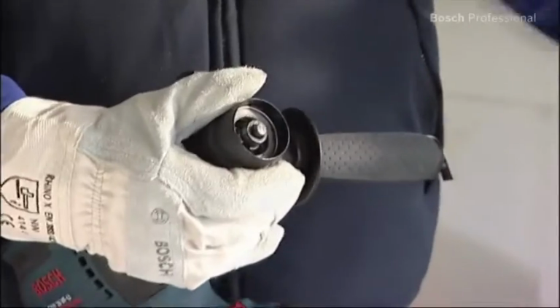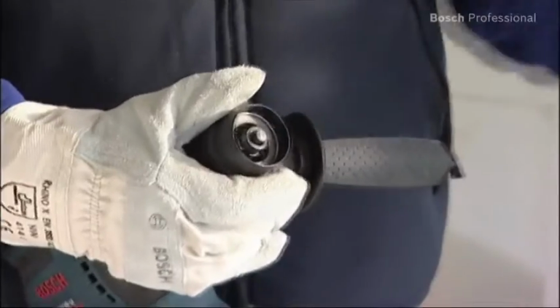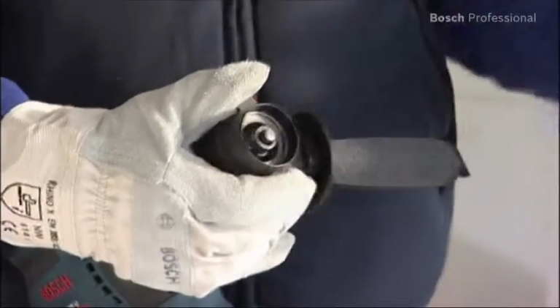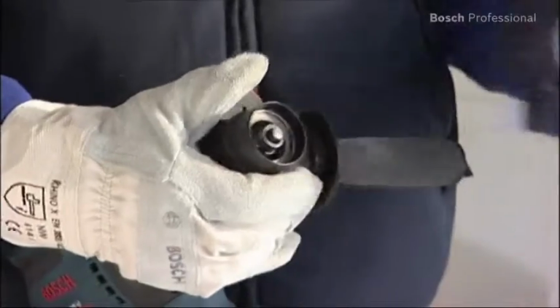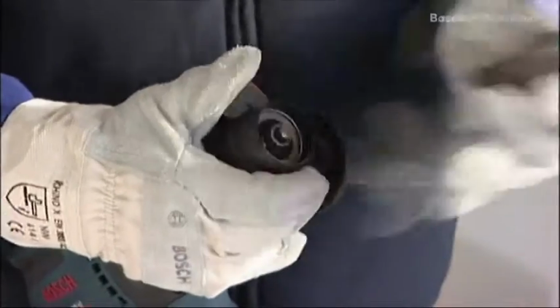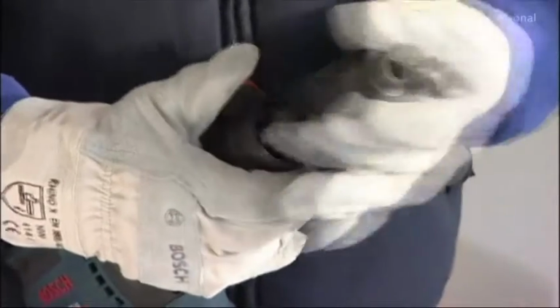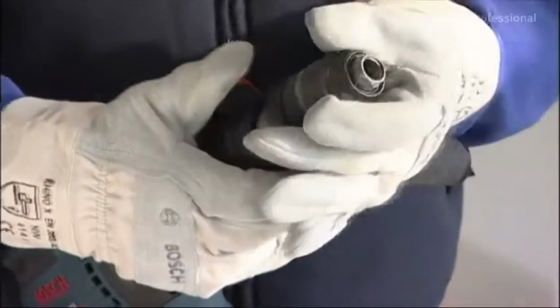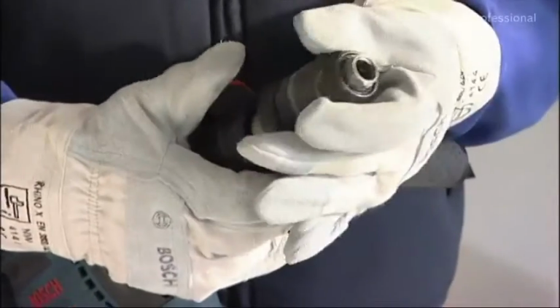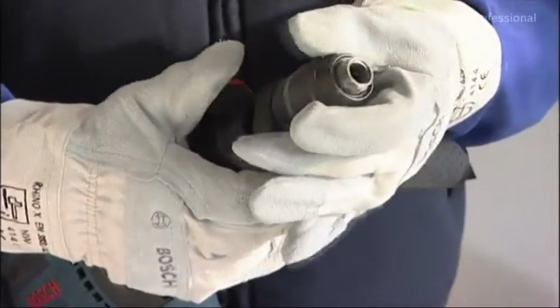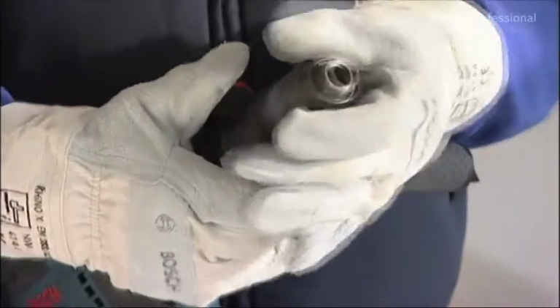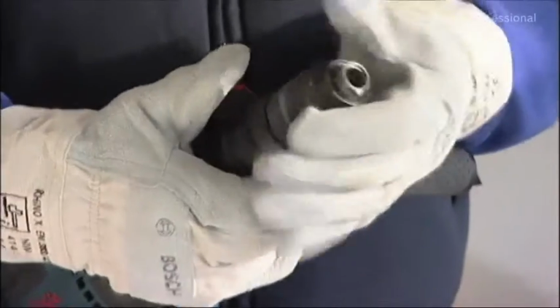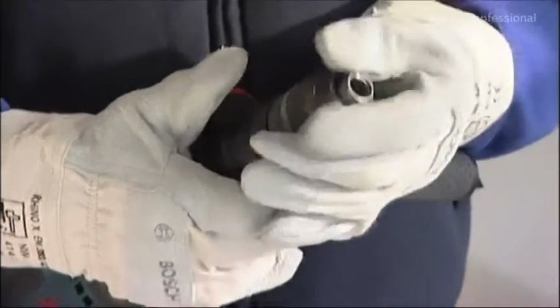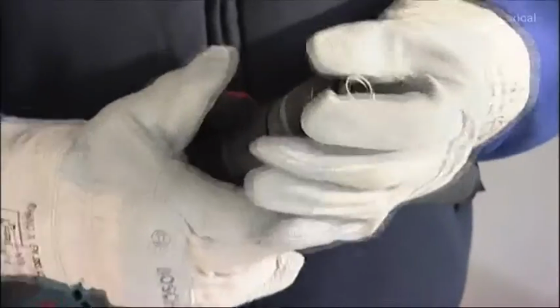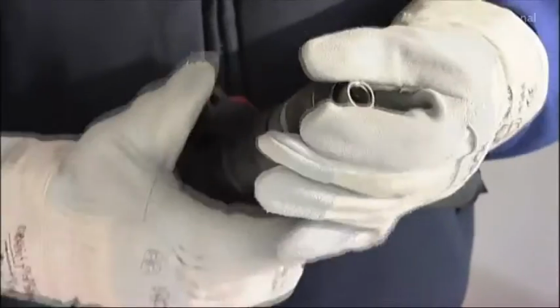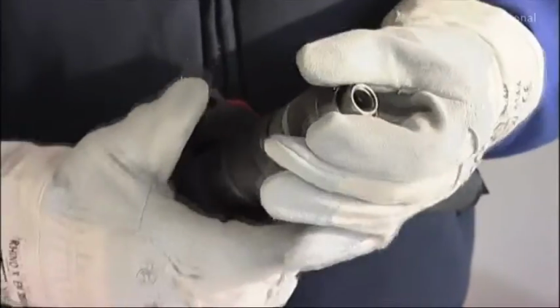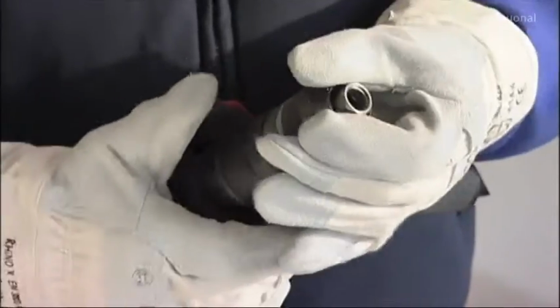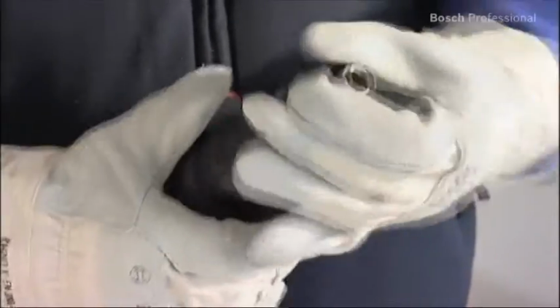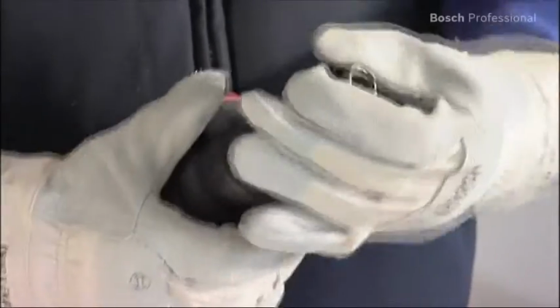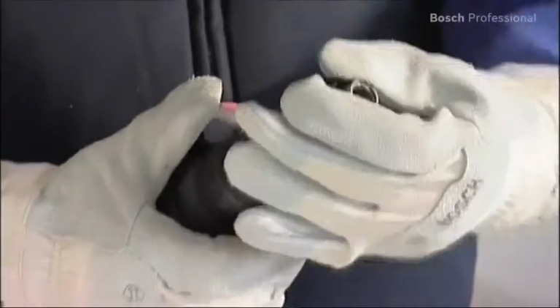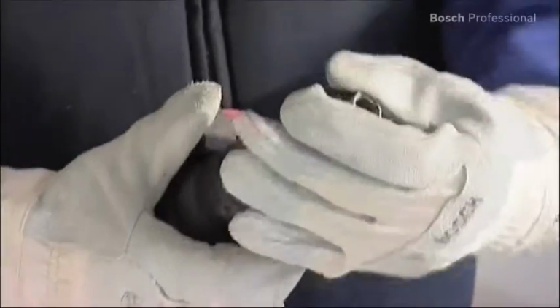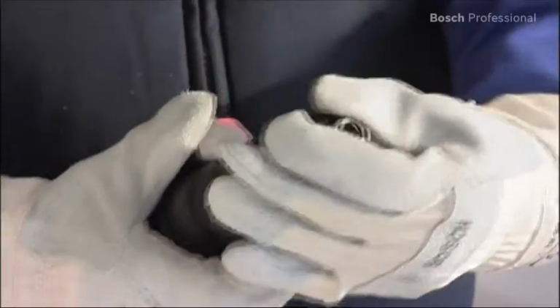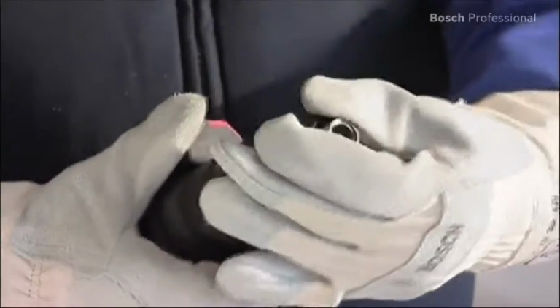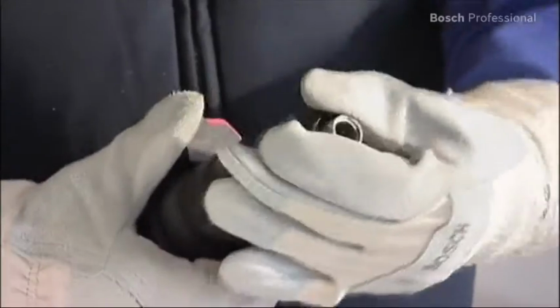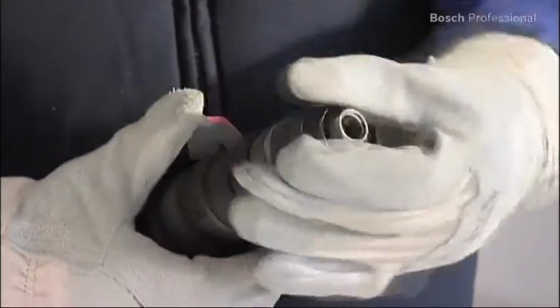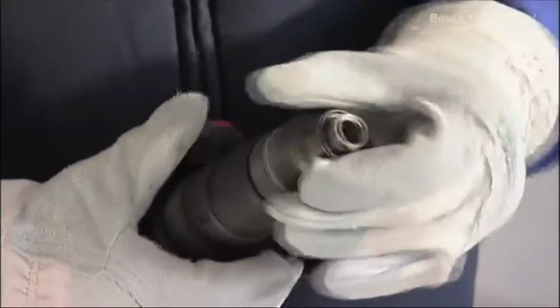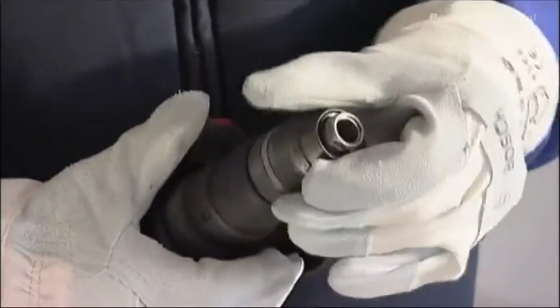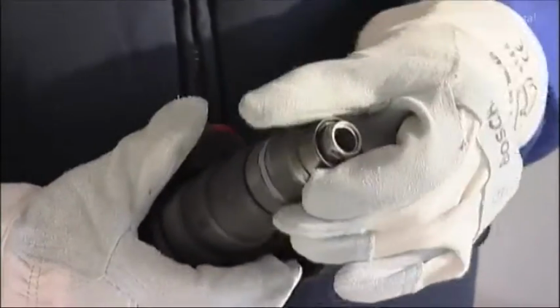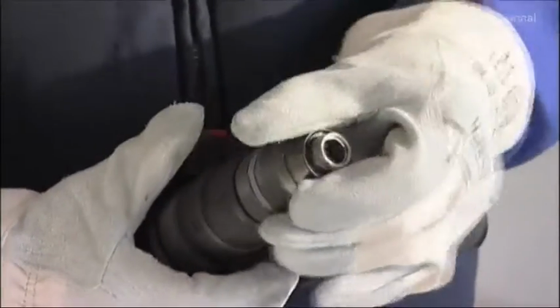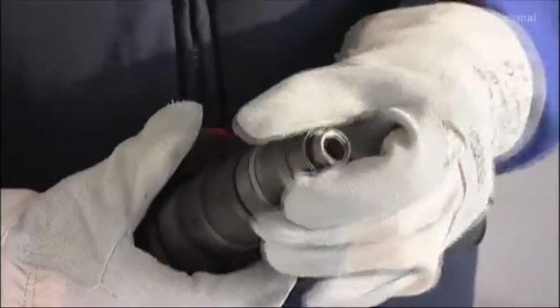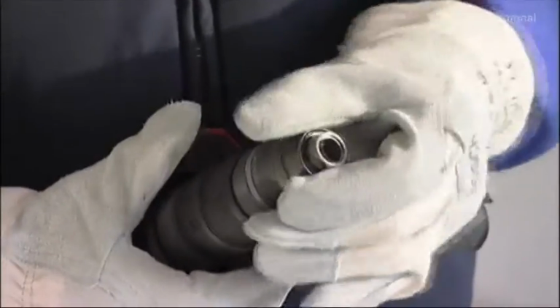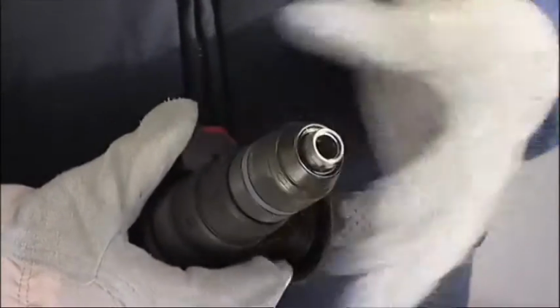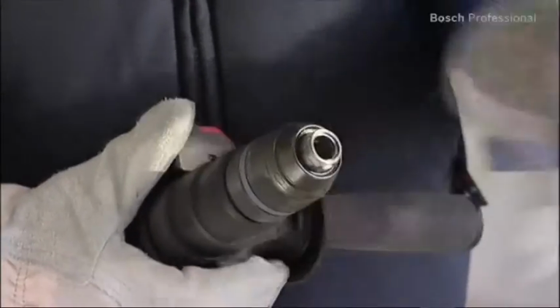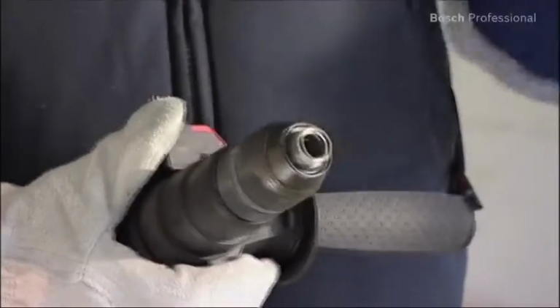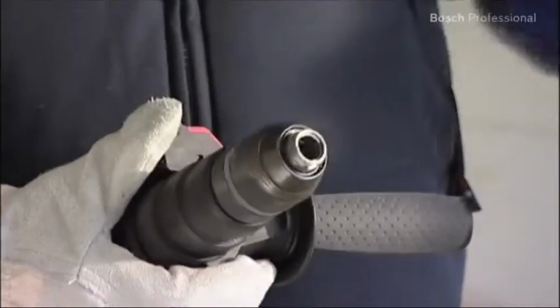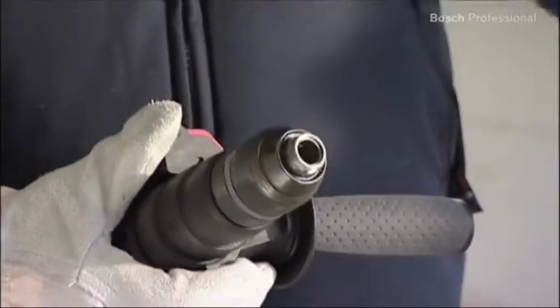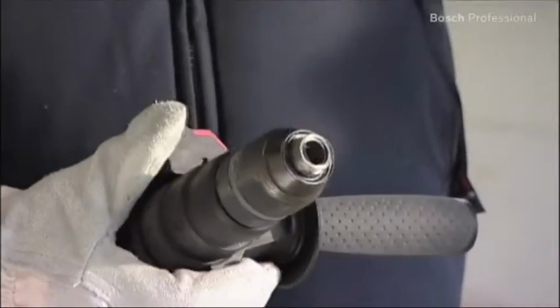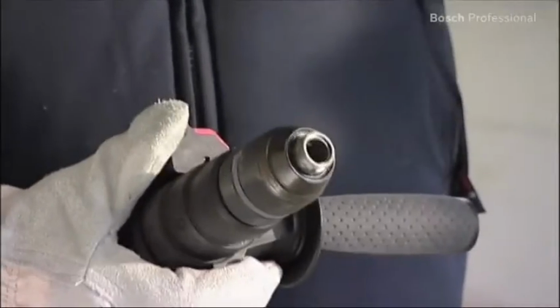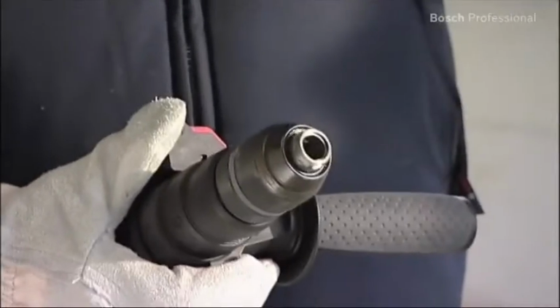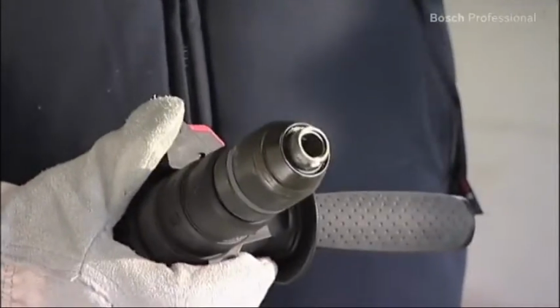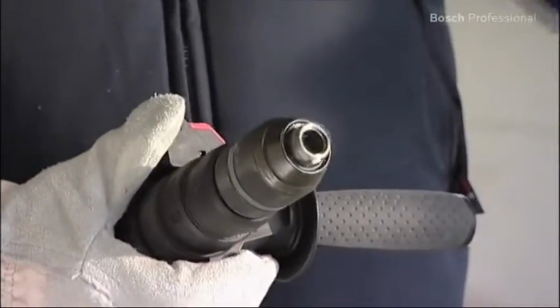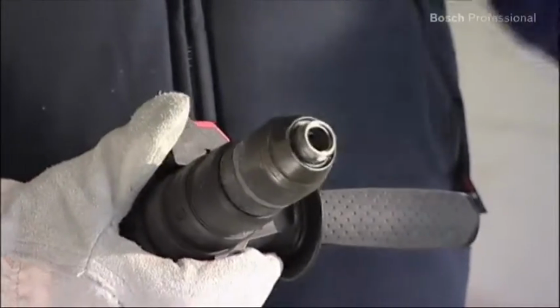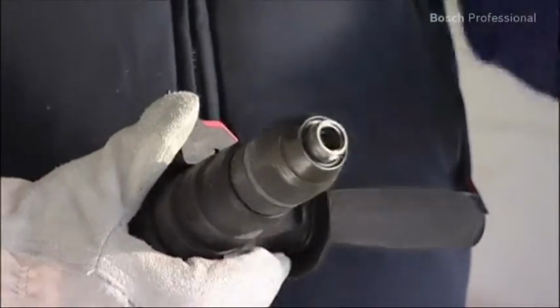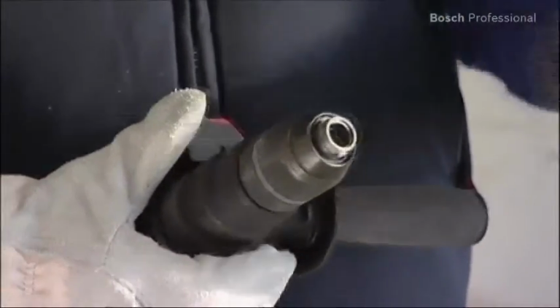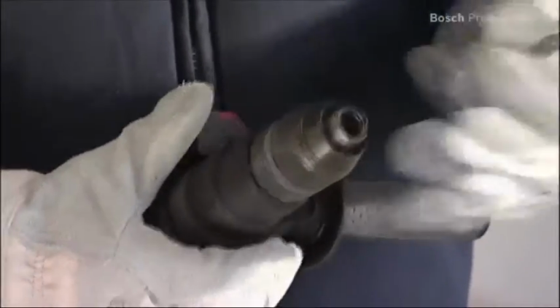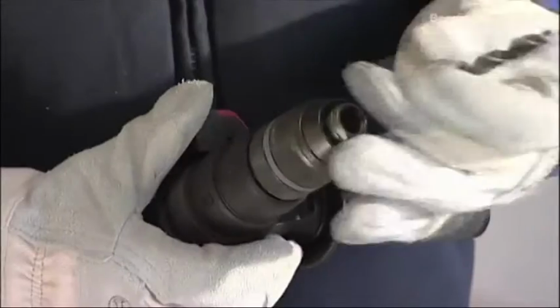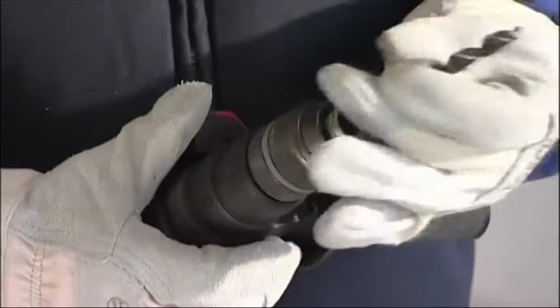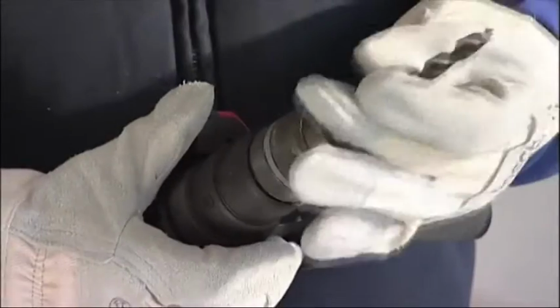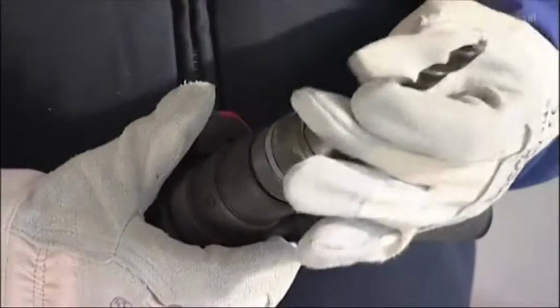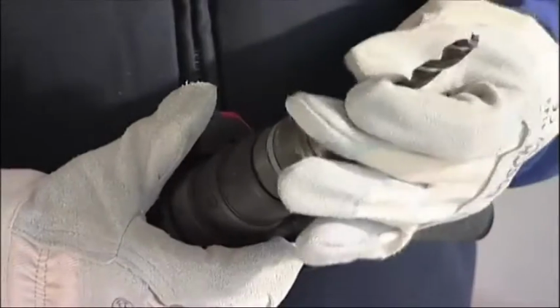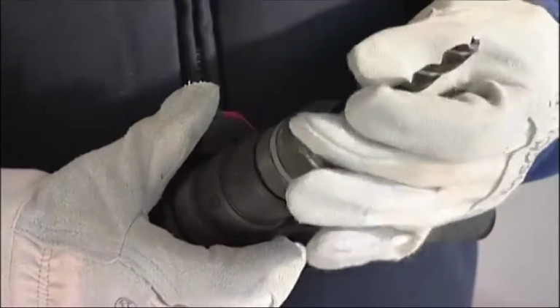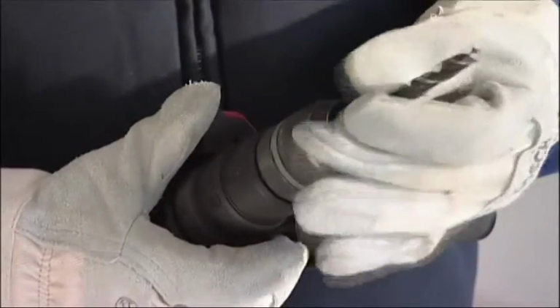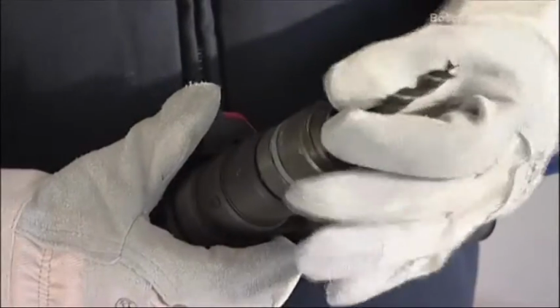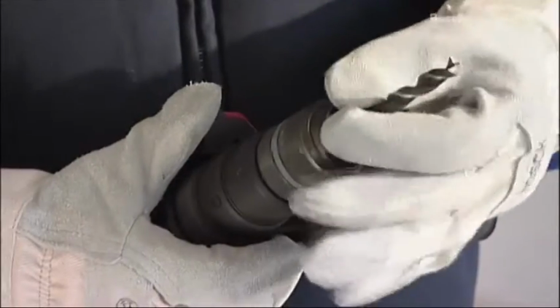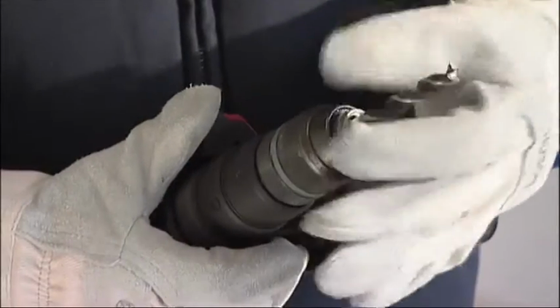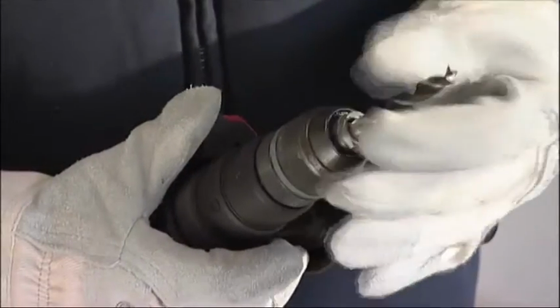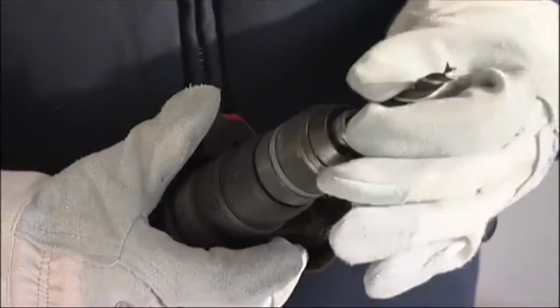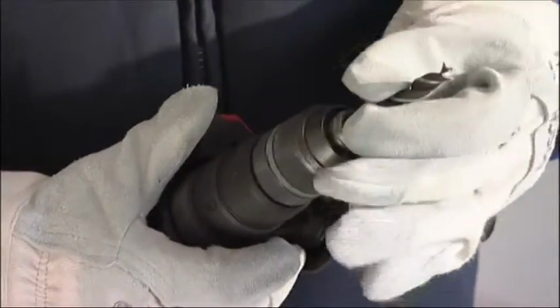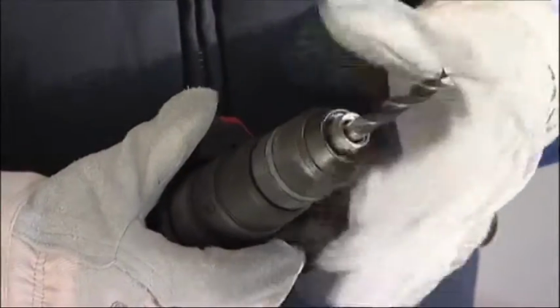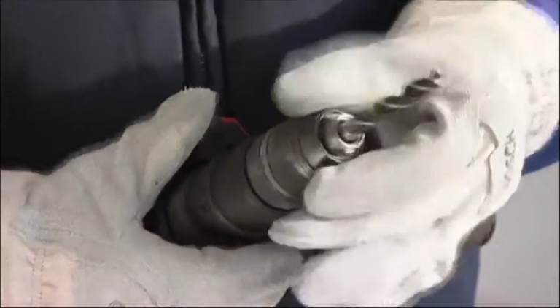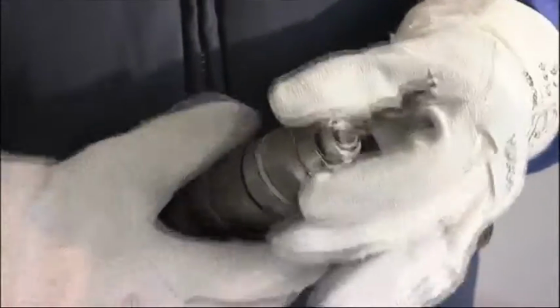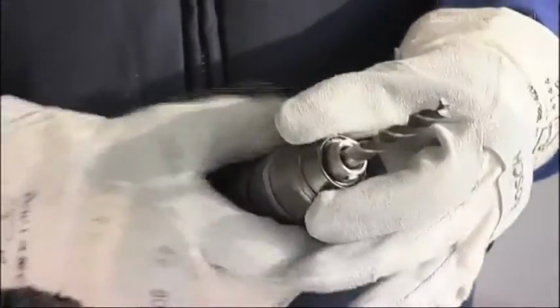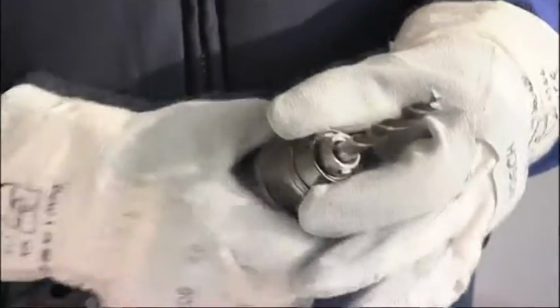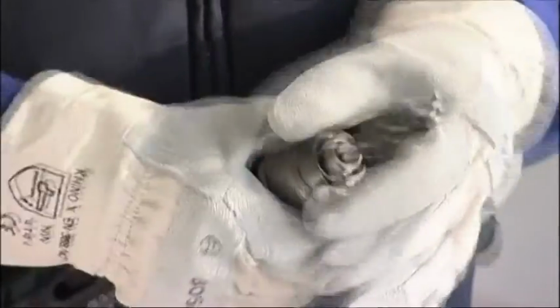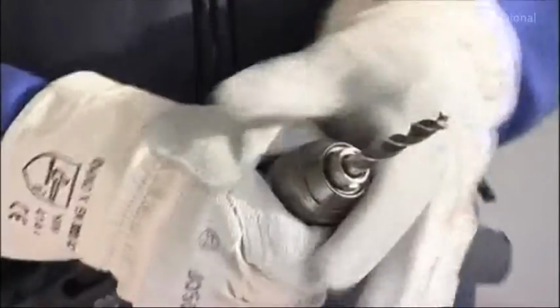The GBH36VFLI Professional comes complete with a keyless chuck, enabling you to drill holes in wood and metal.